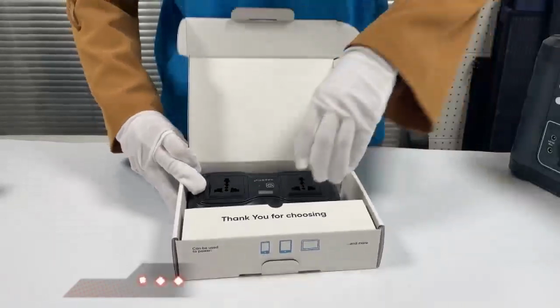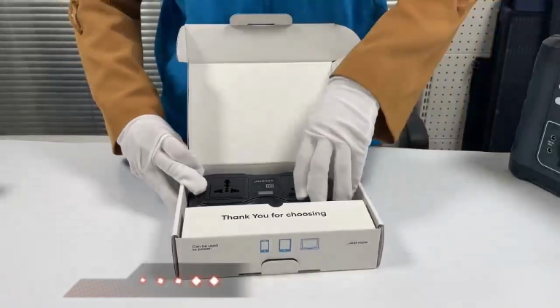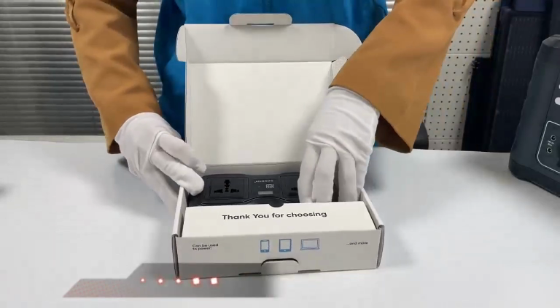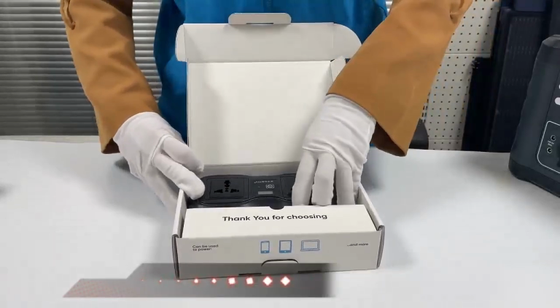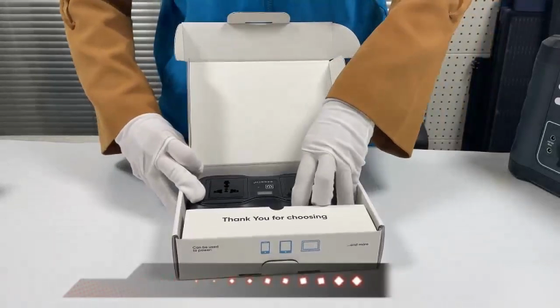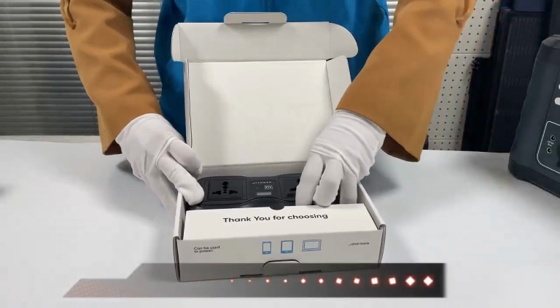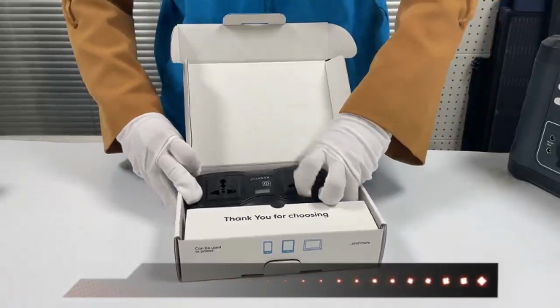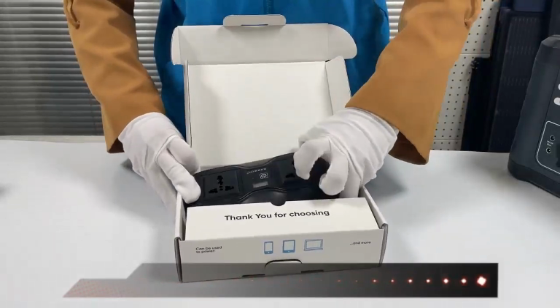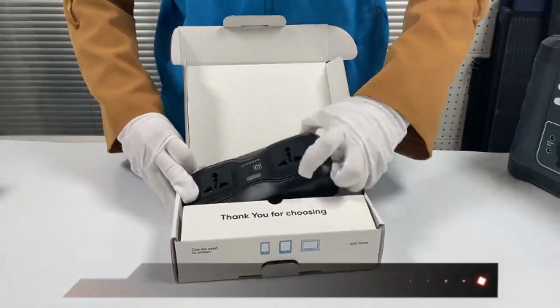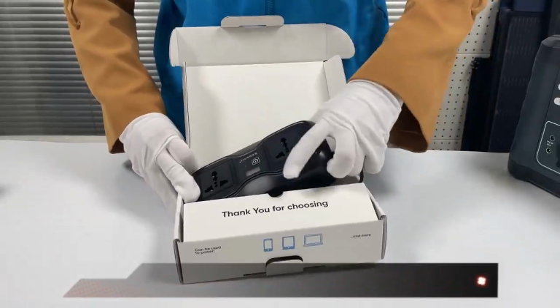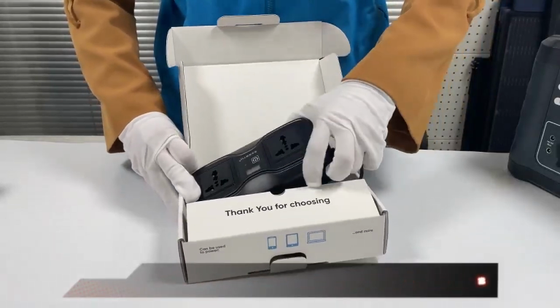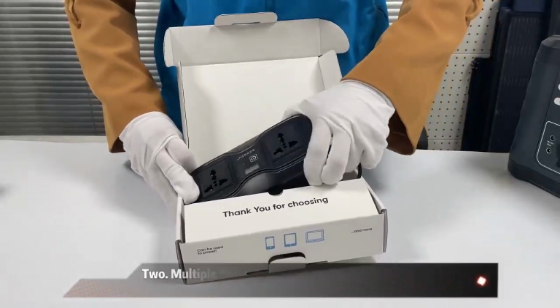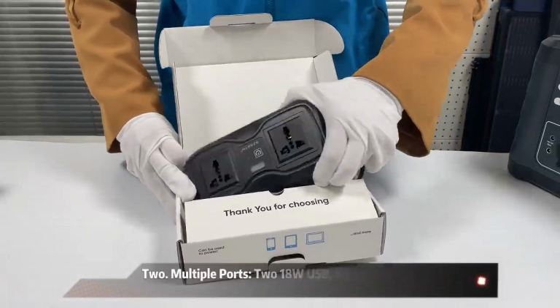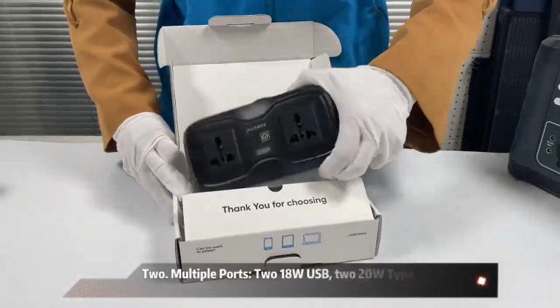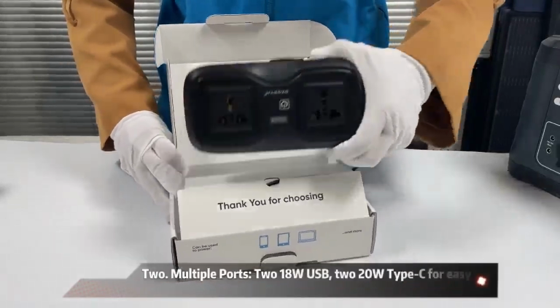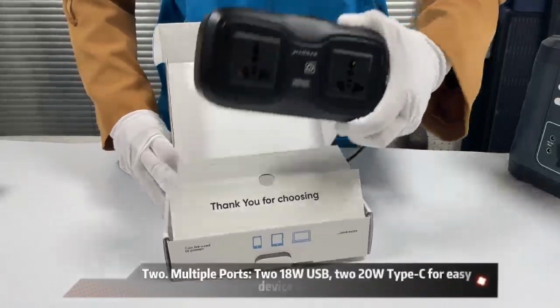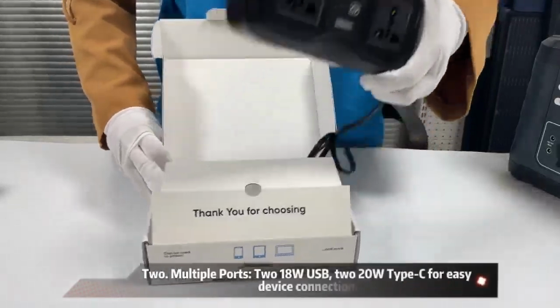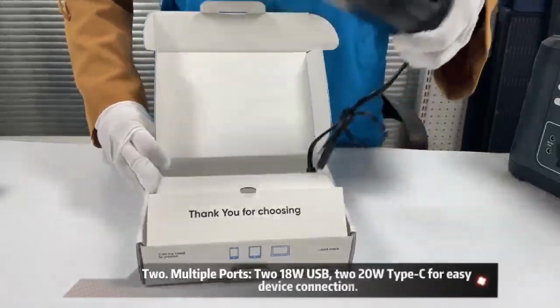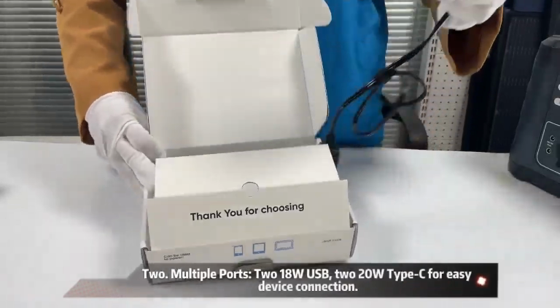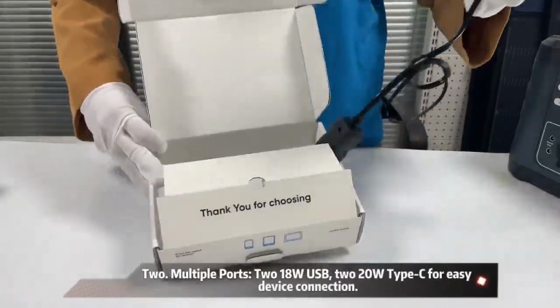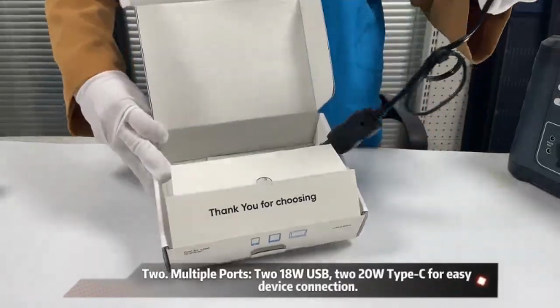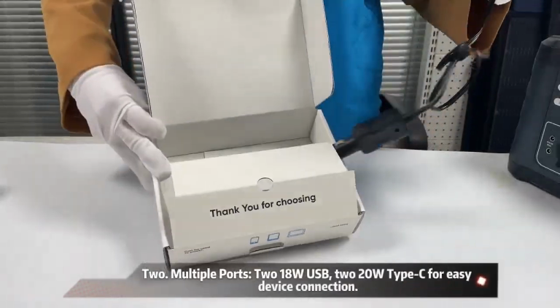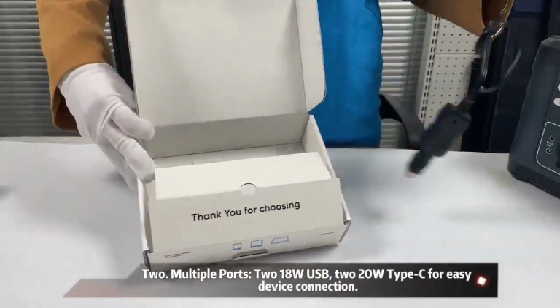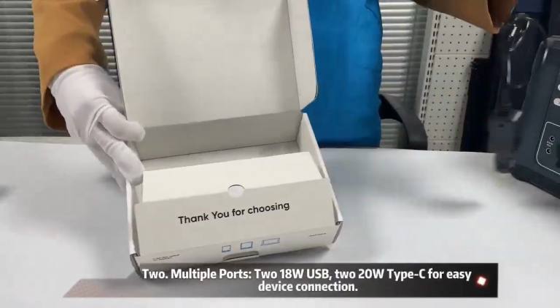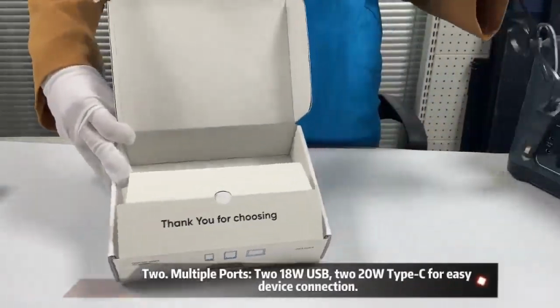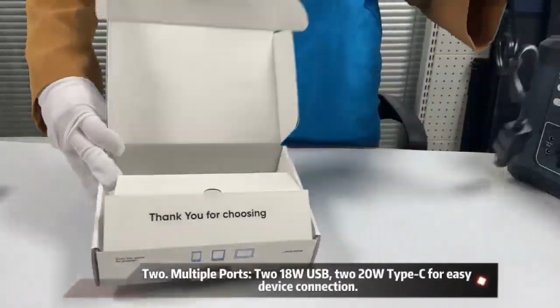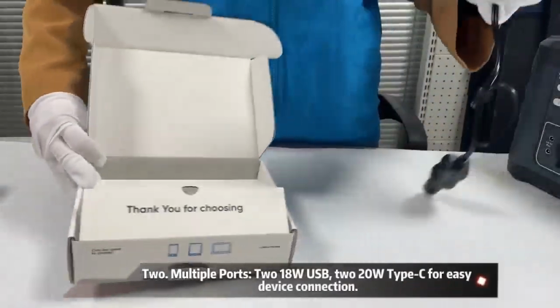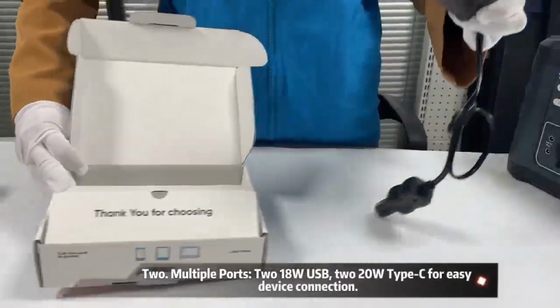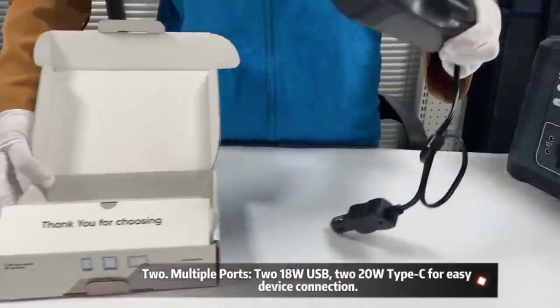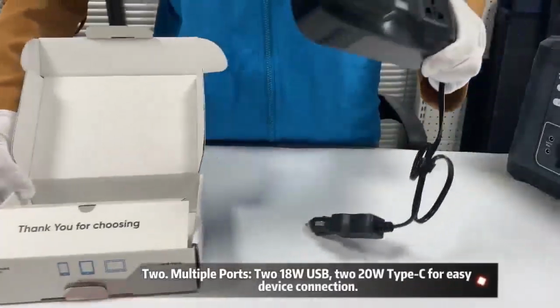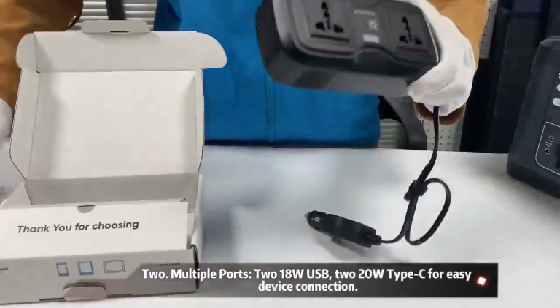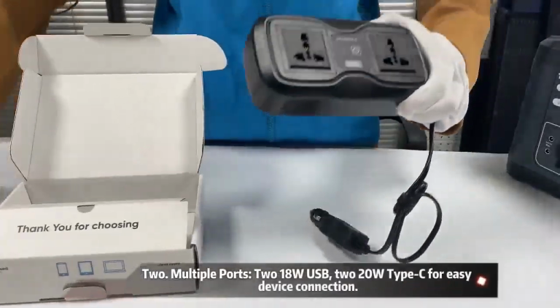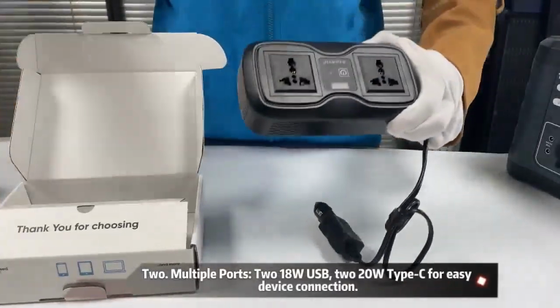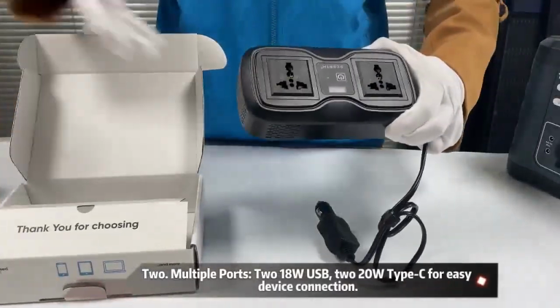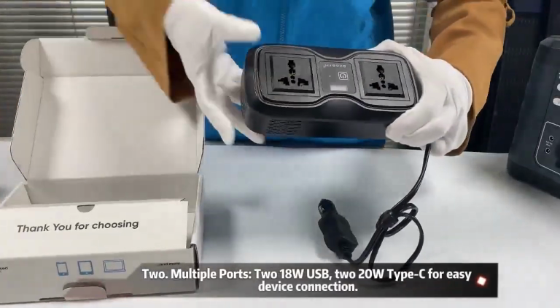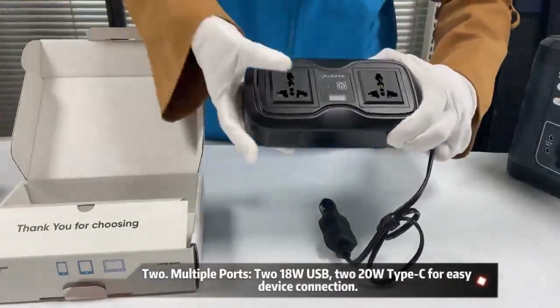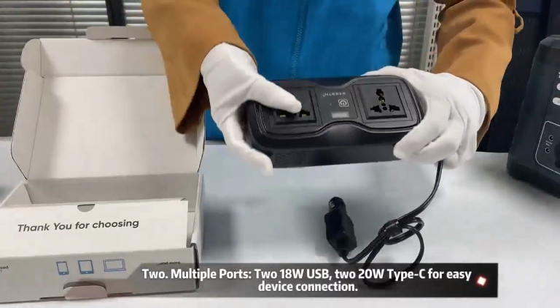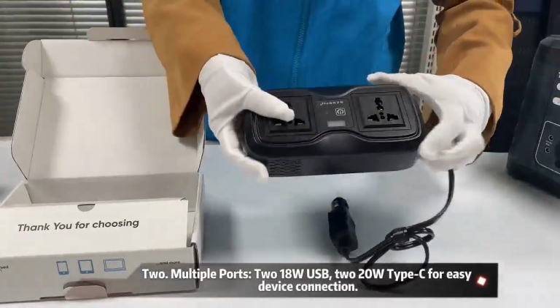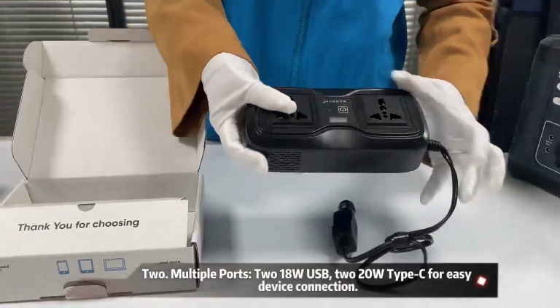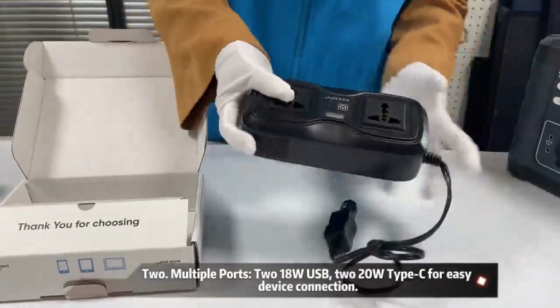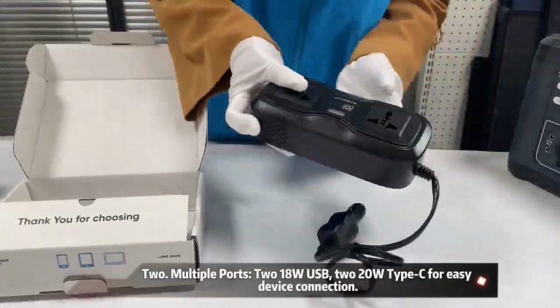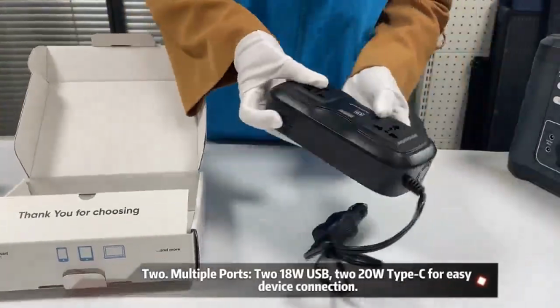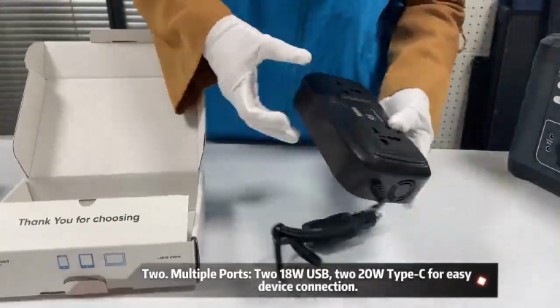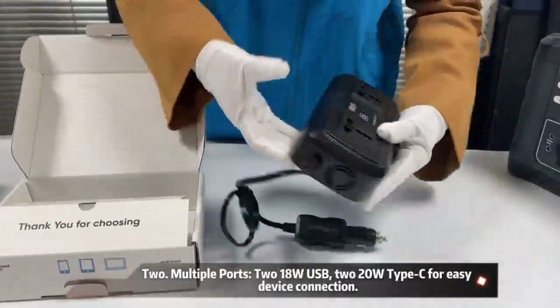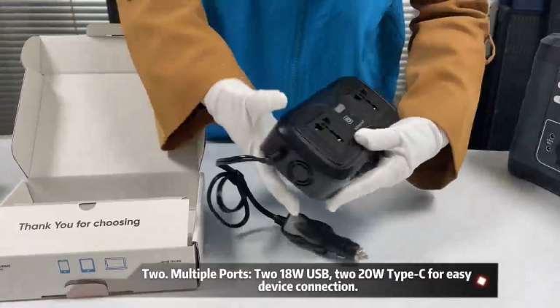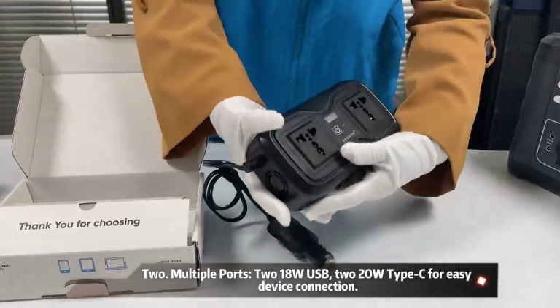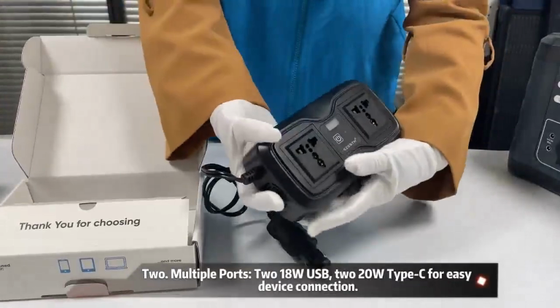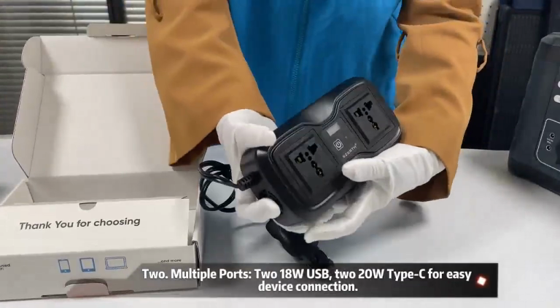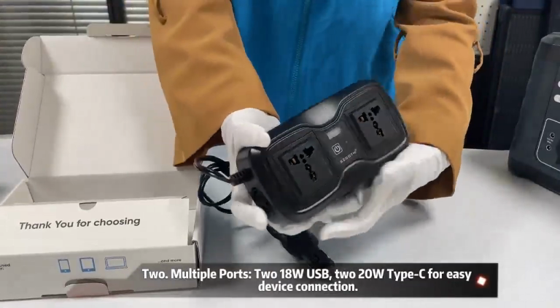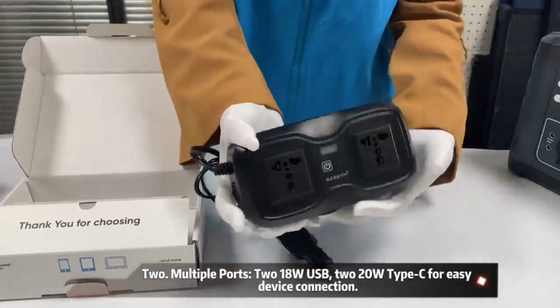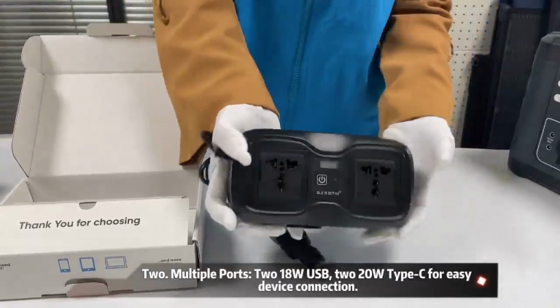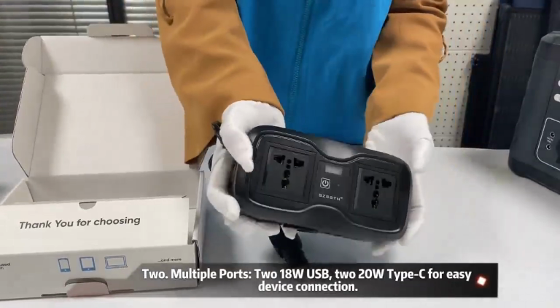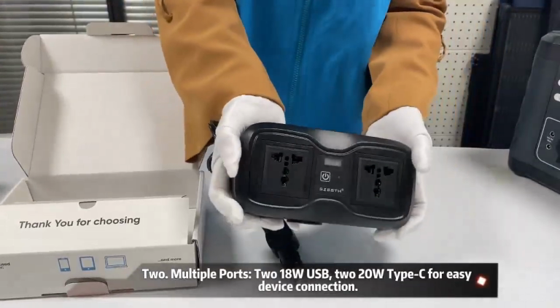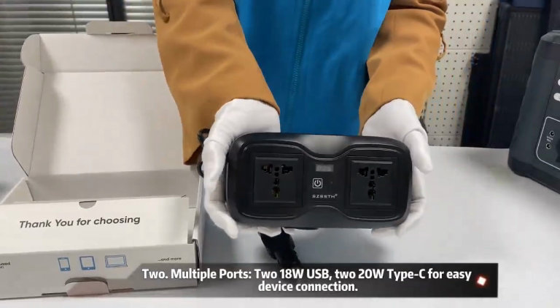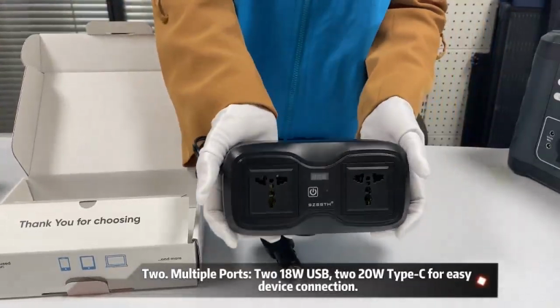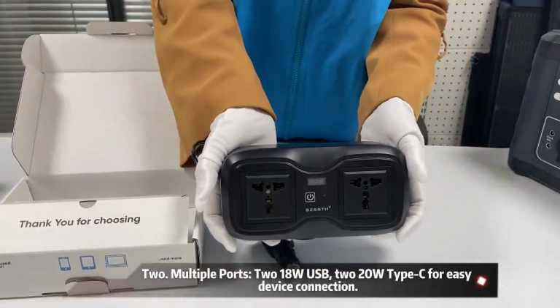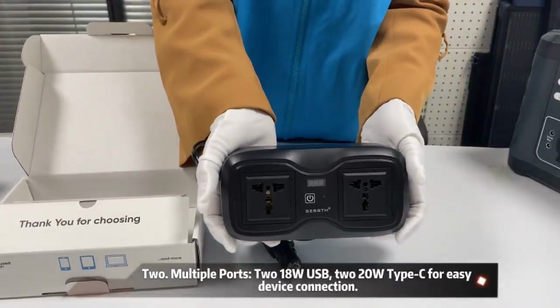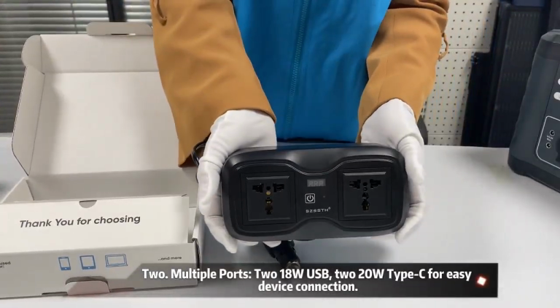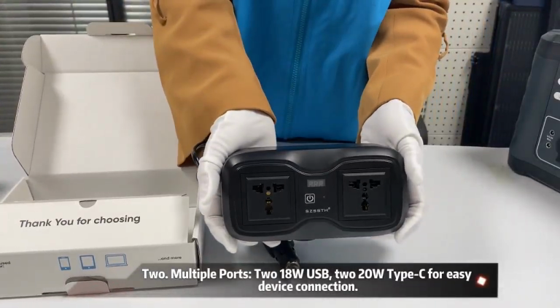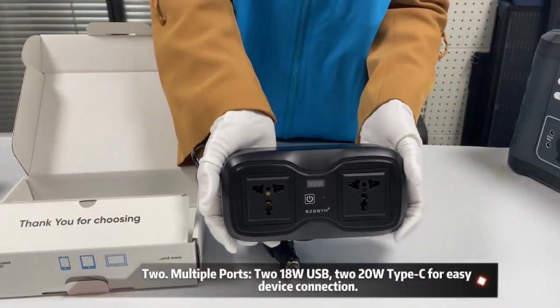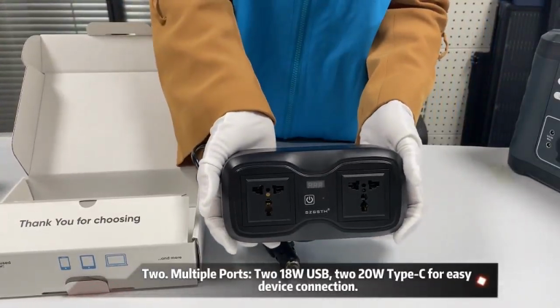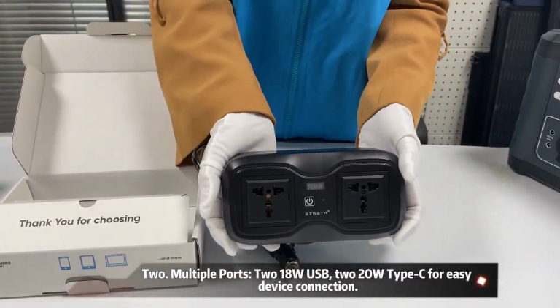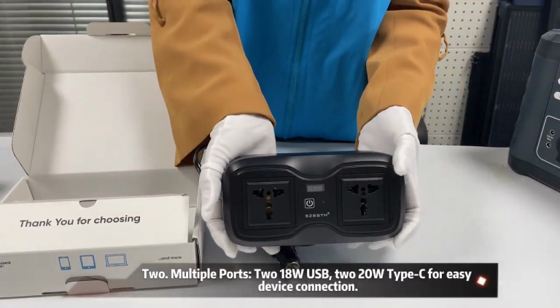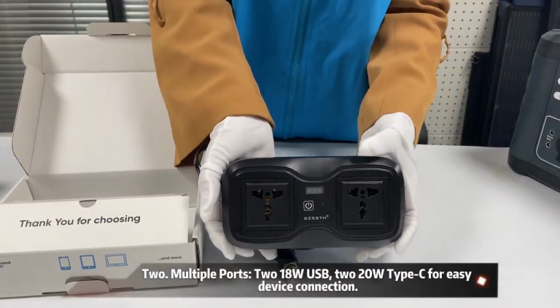2. Multiple ports: 218W USB, 220W Type-C for easy device connection.